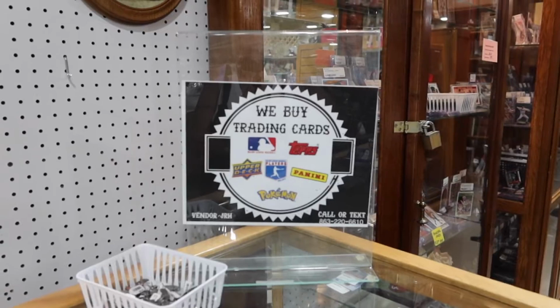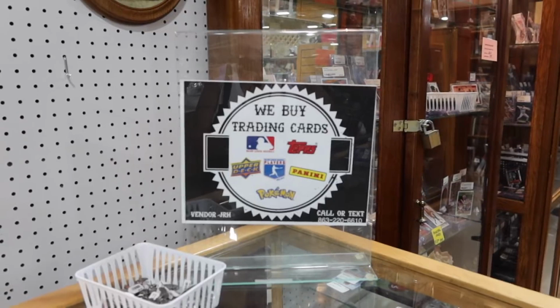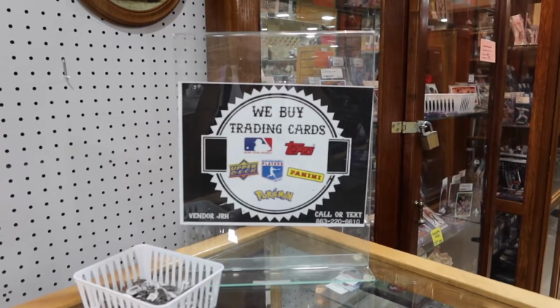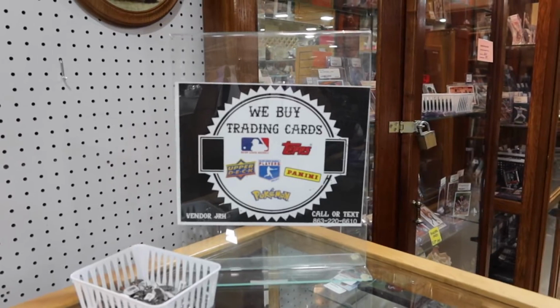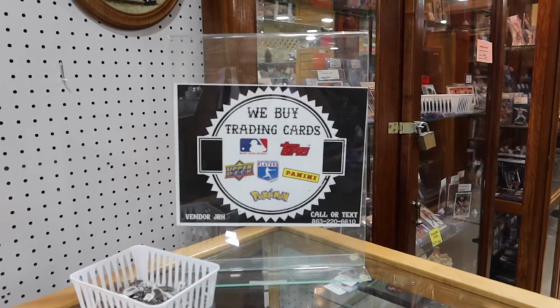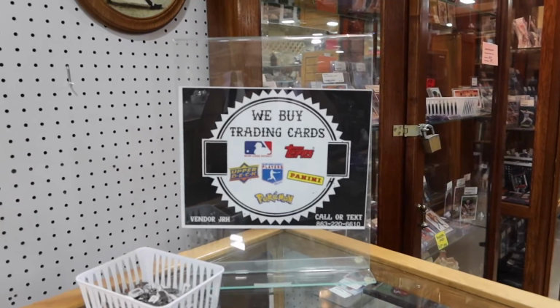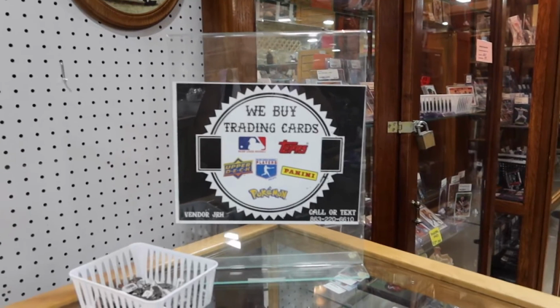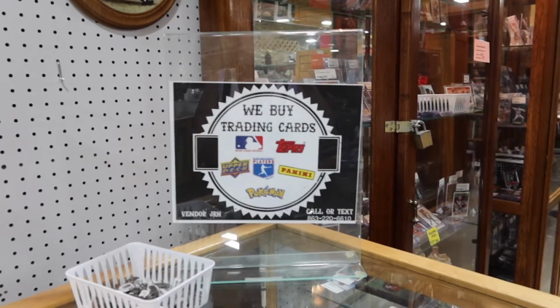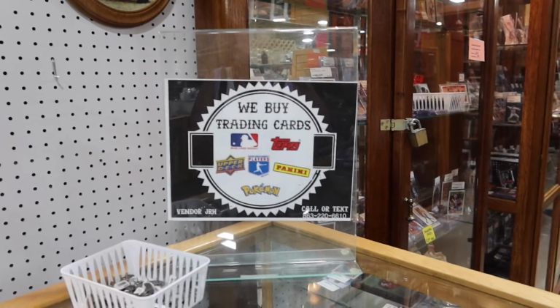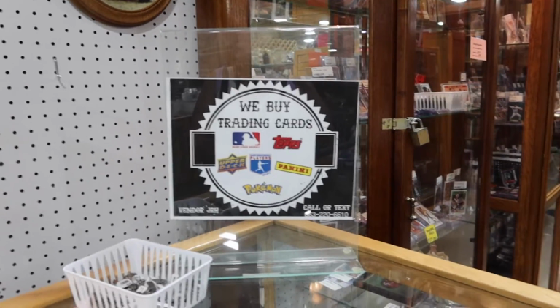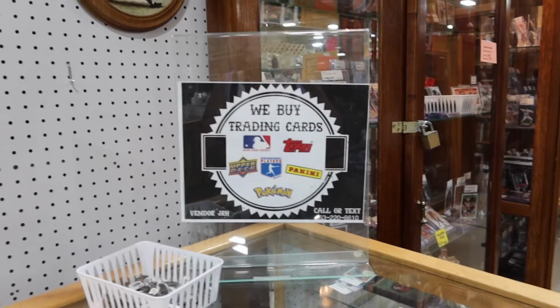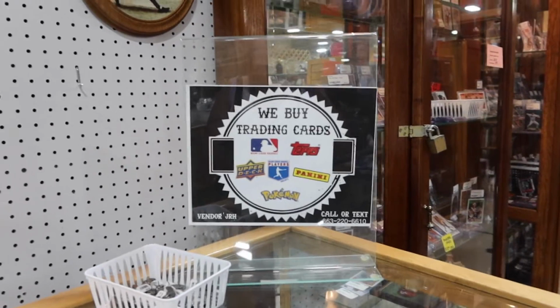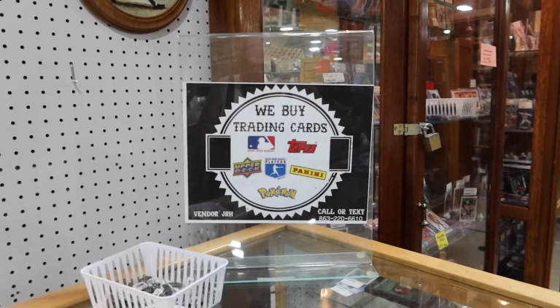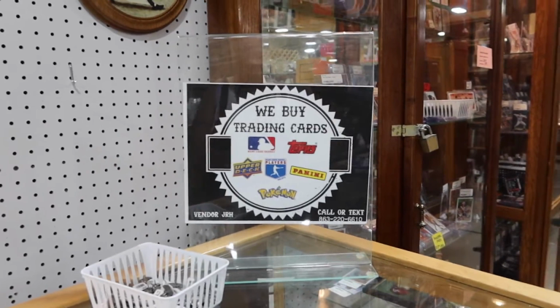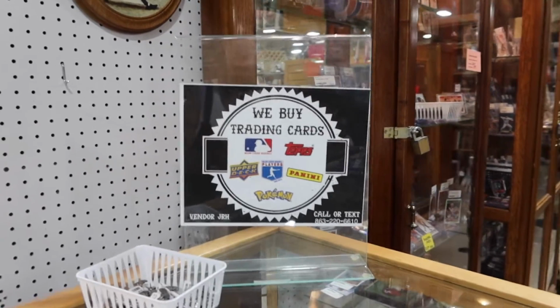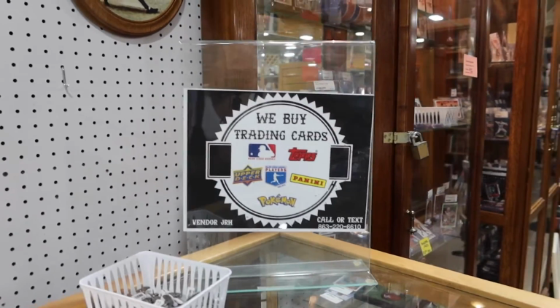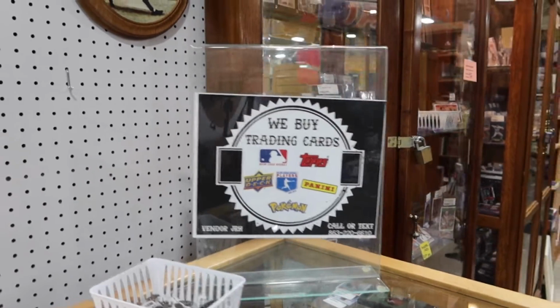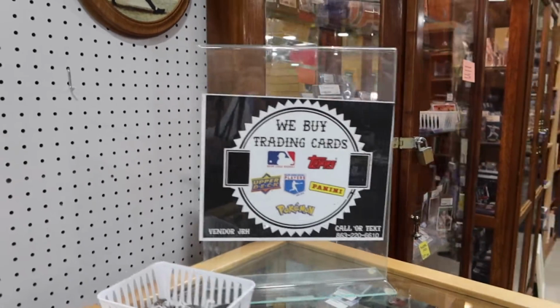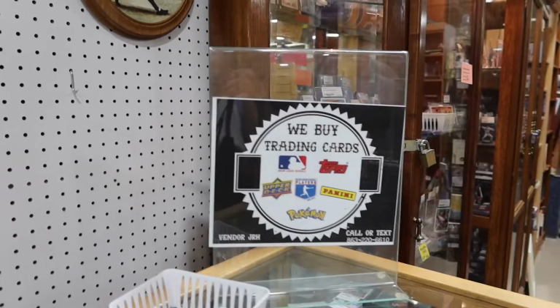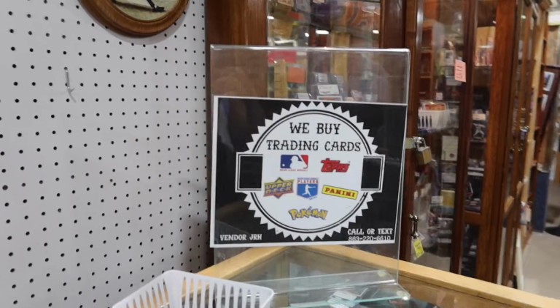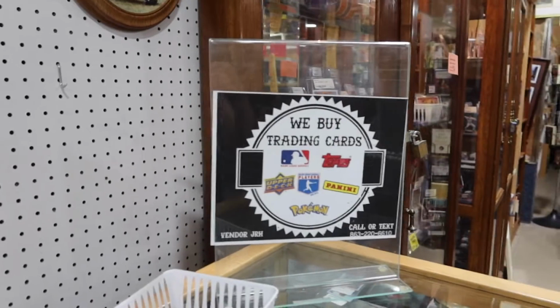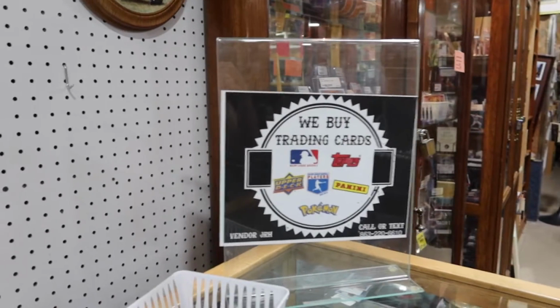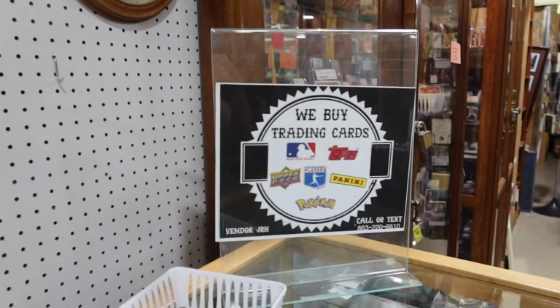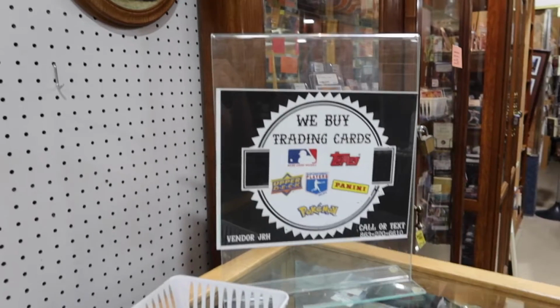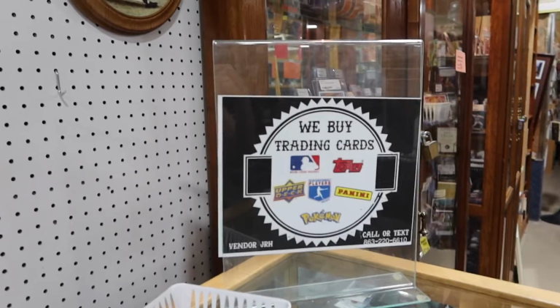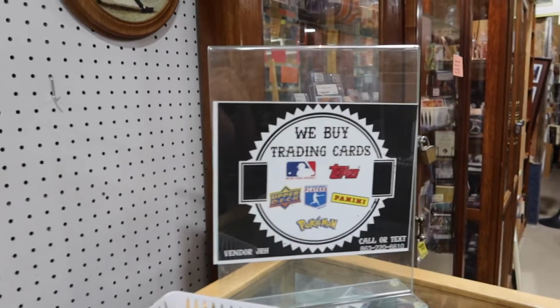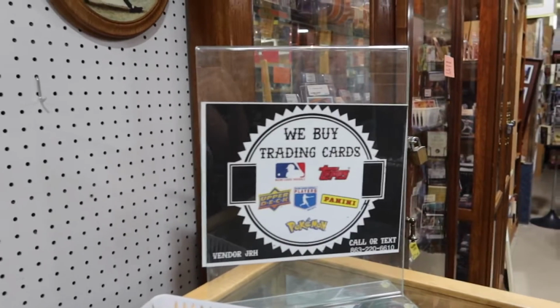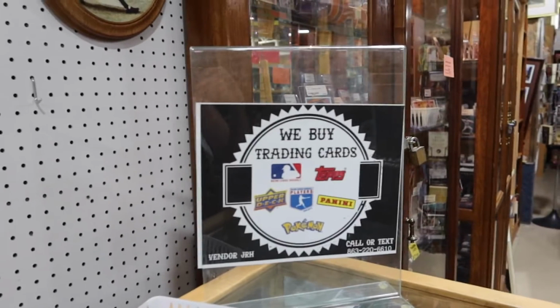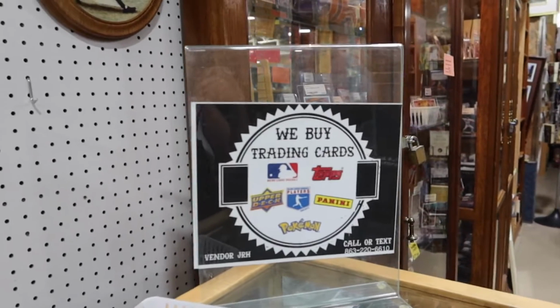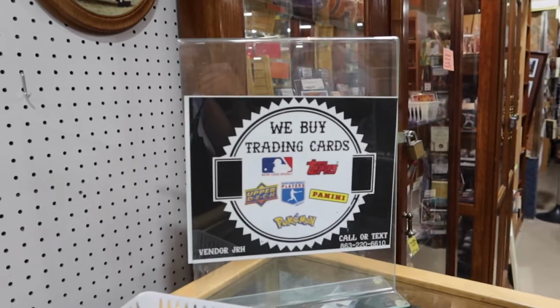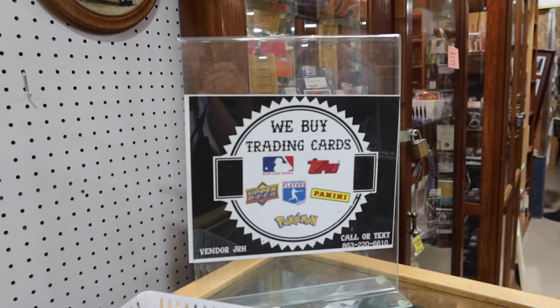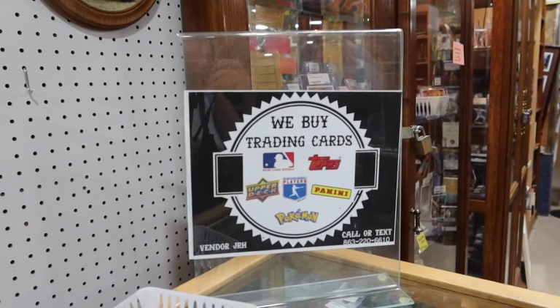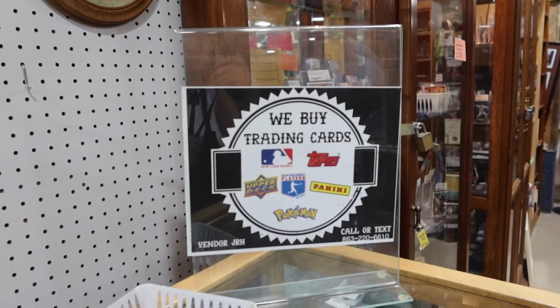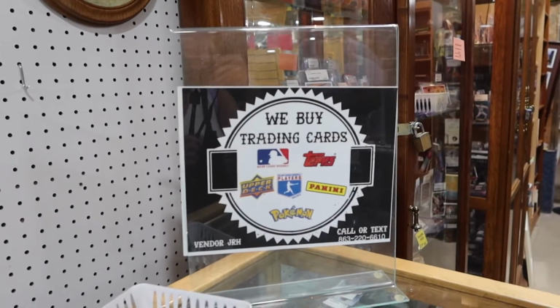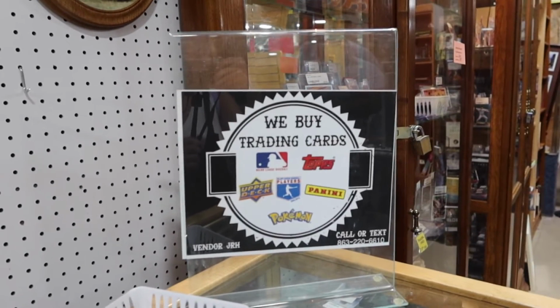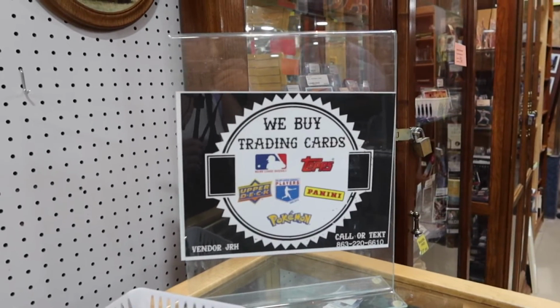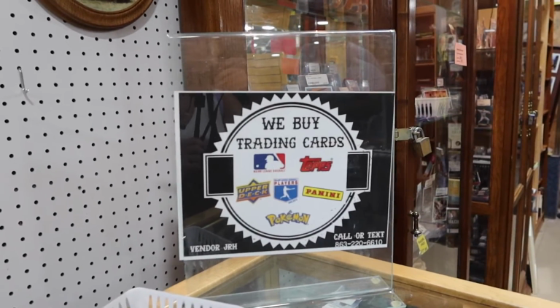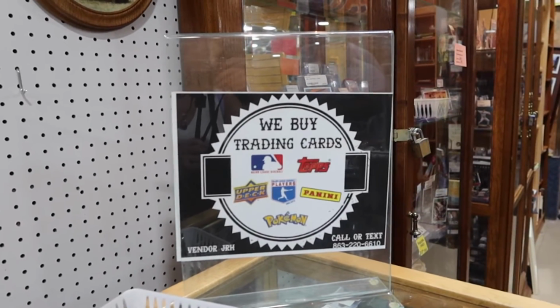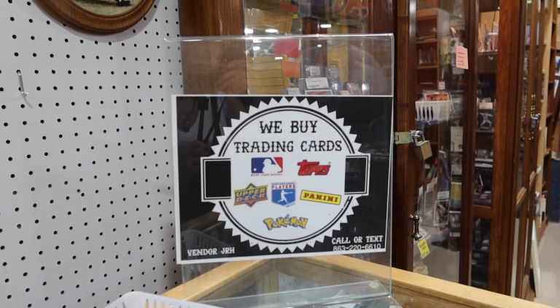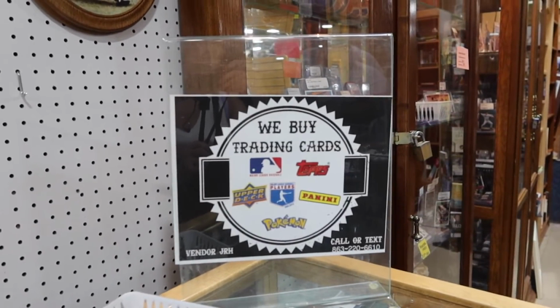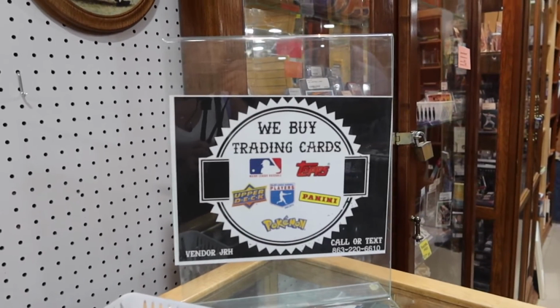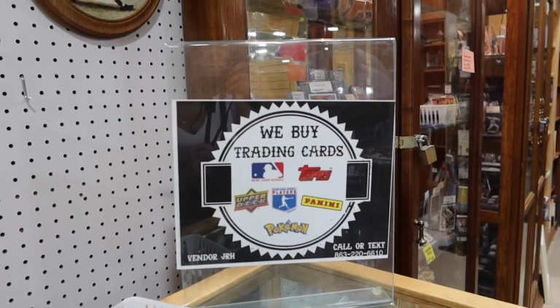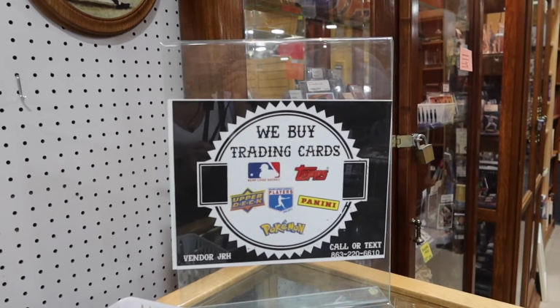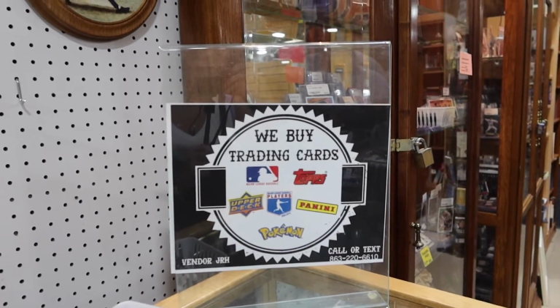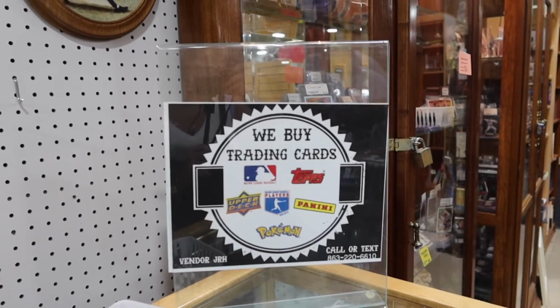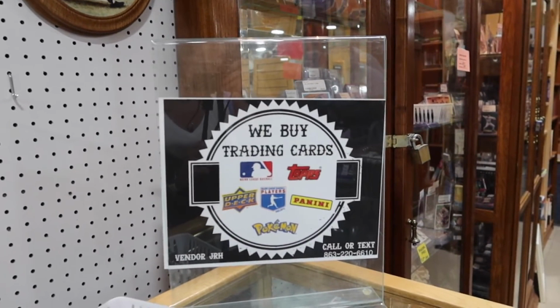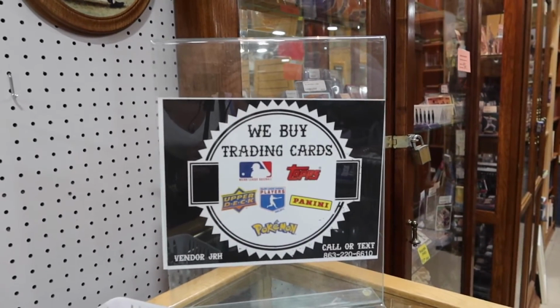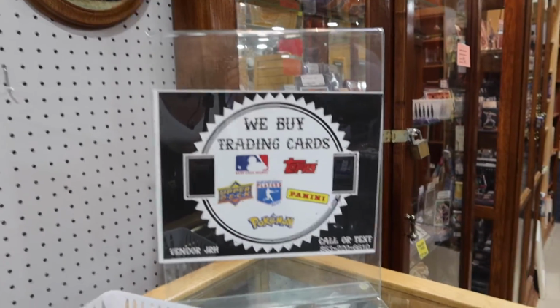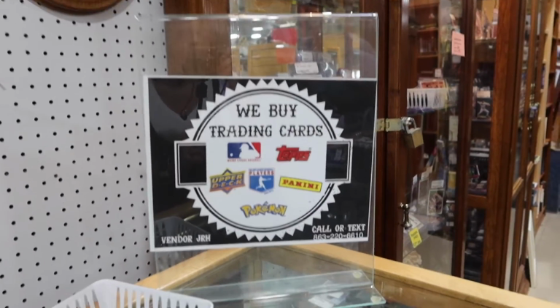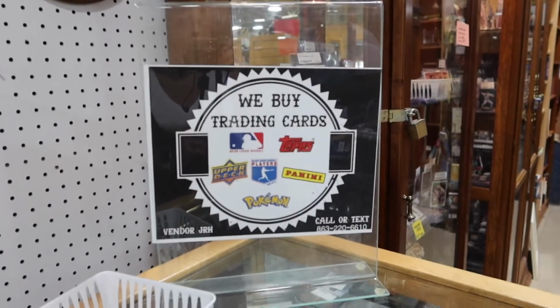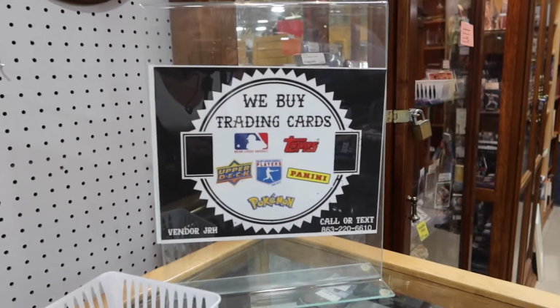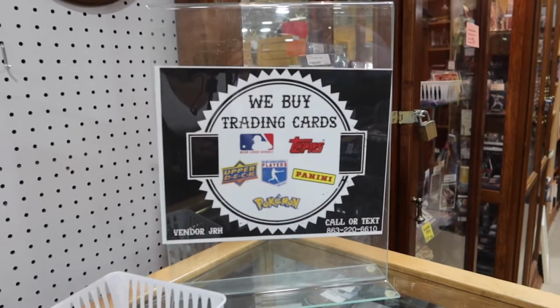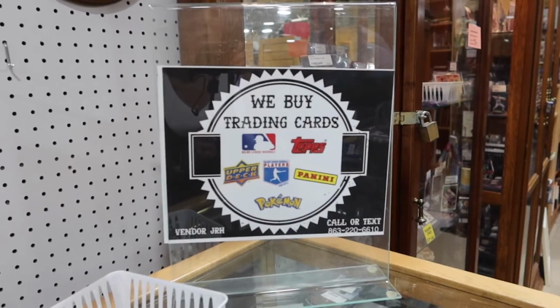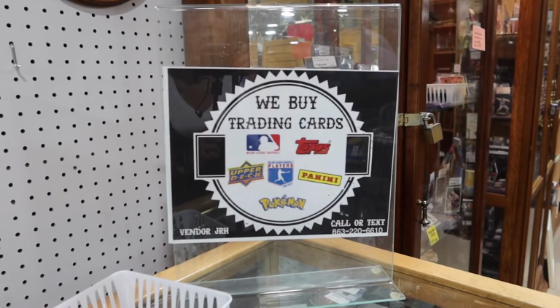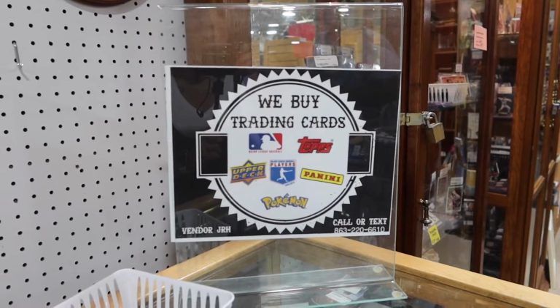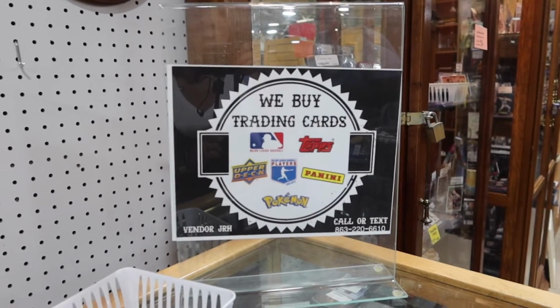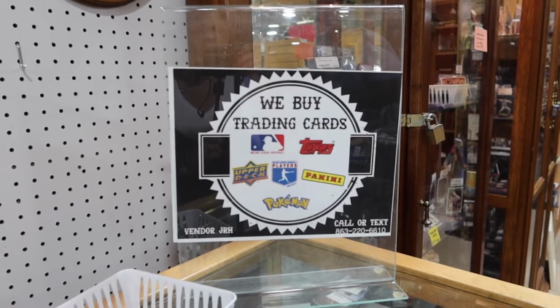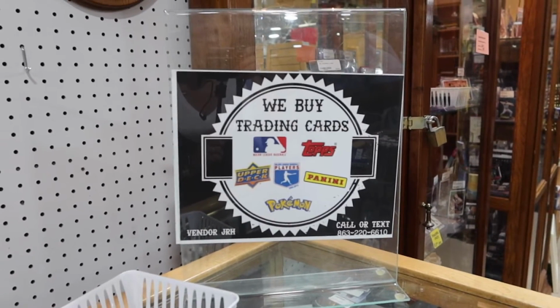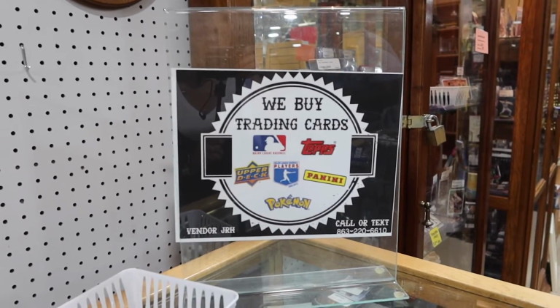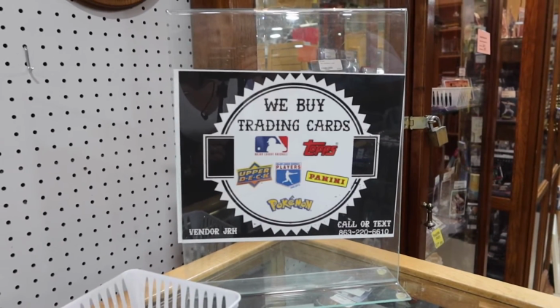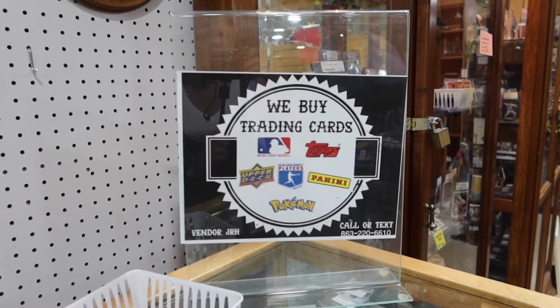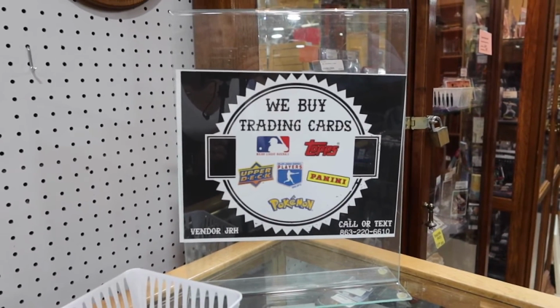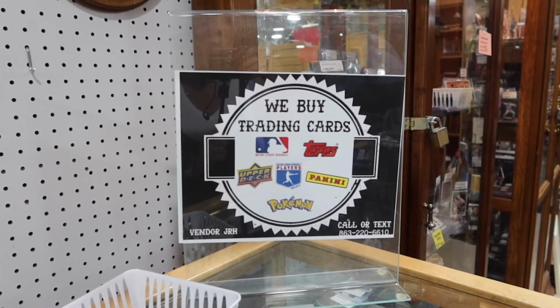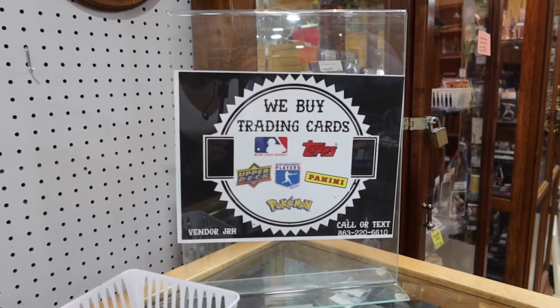You can trade cards here too. I wonder if Tyler ever kept his cards — he had a whole bunch of football or baseball cards.